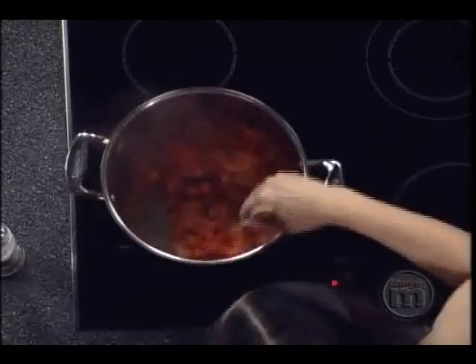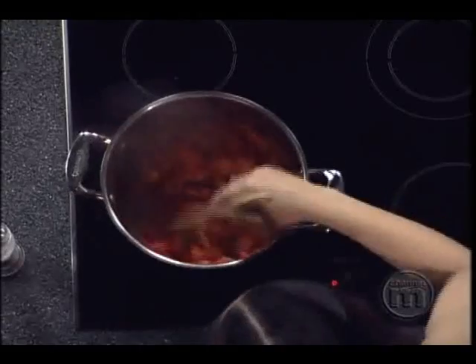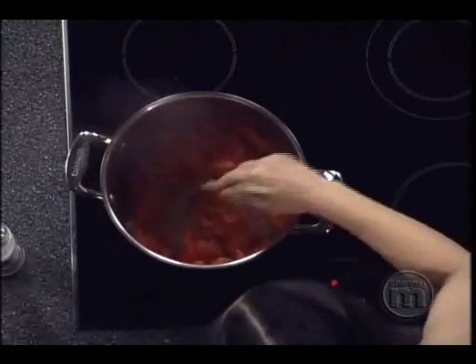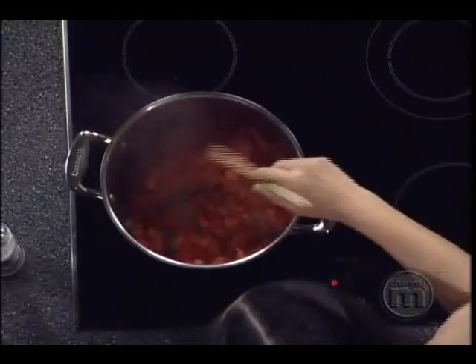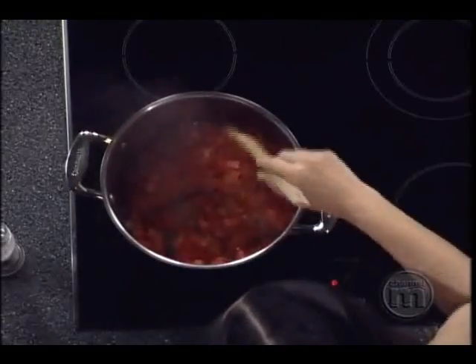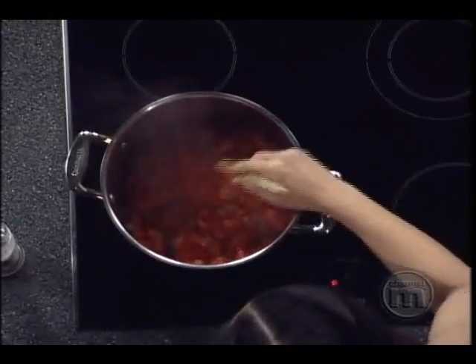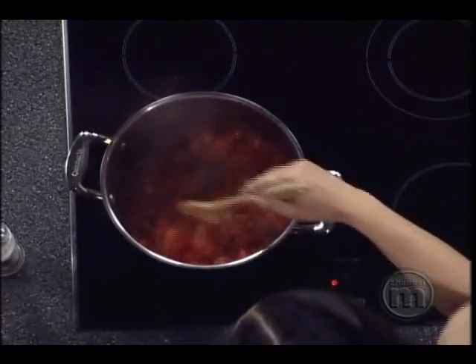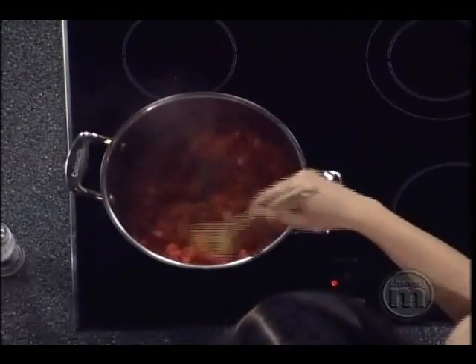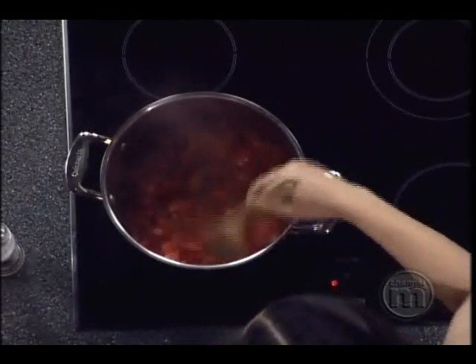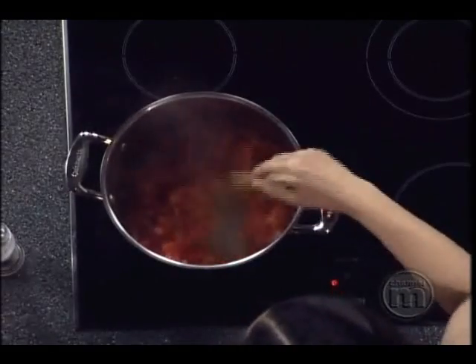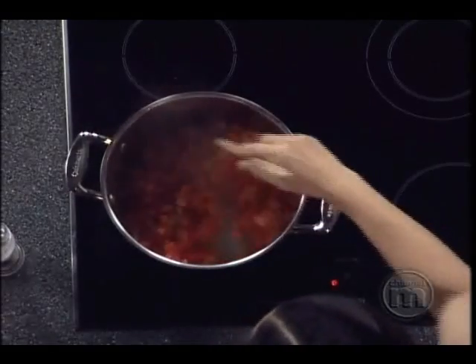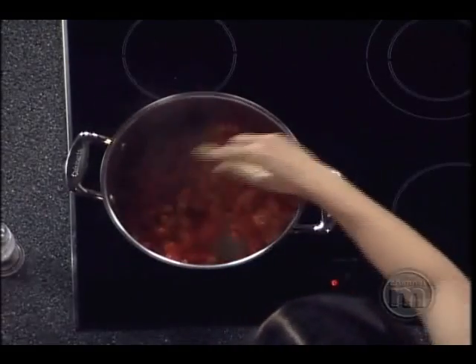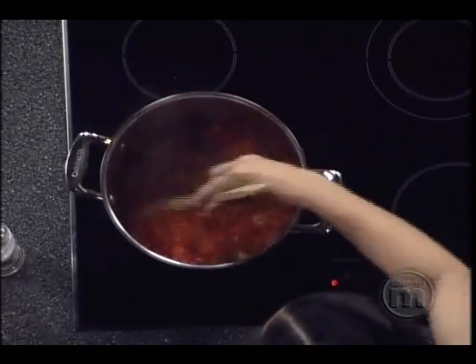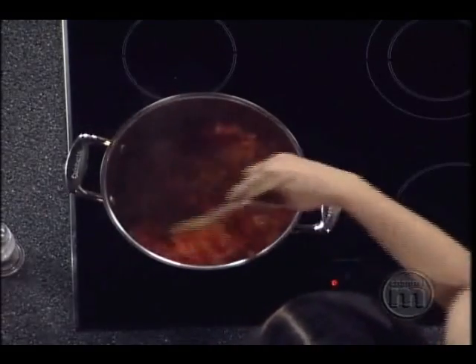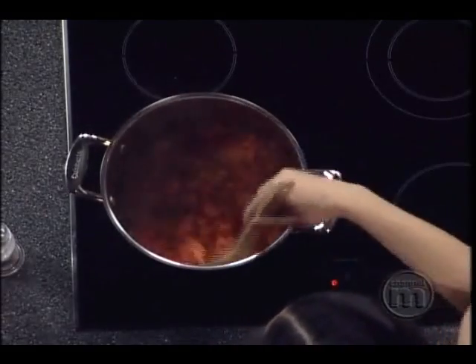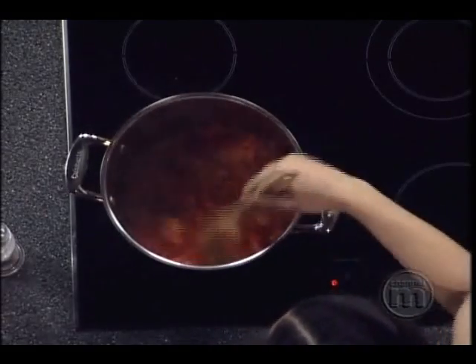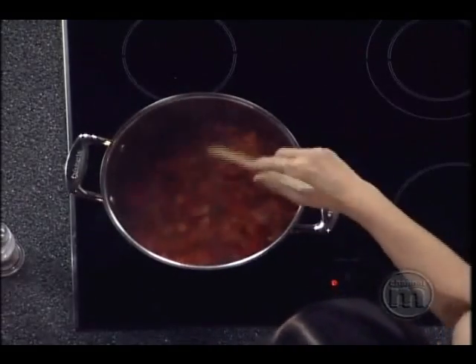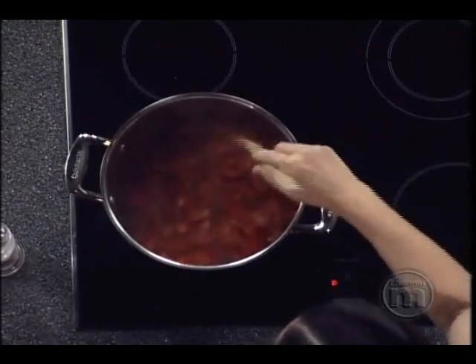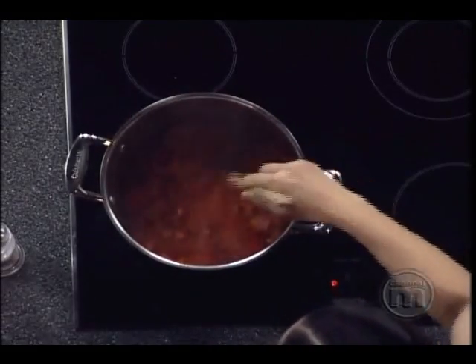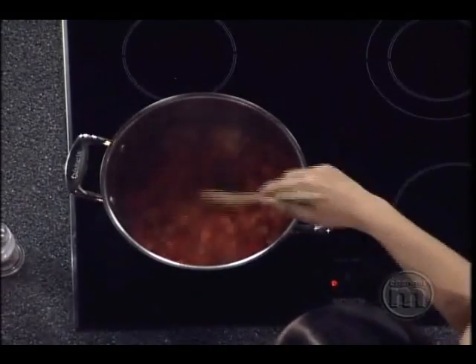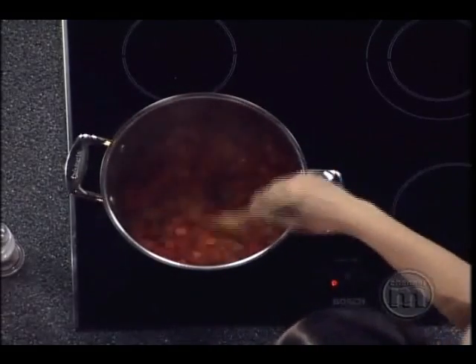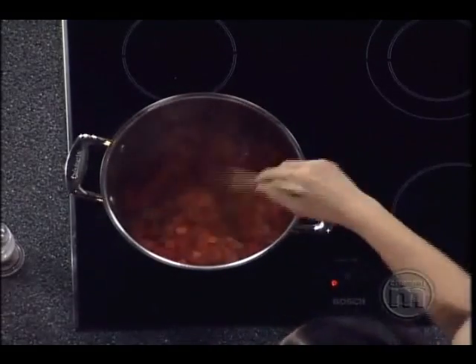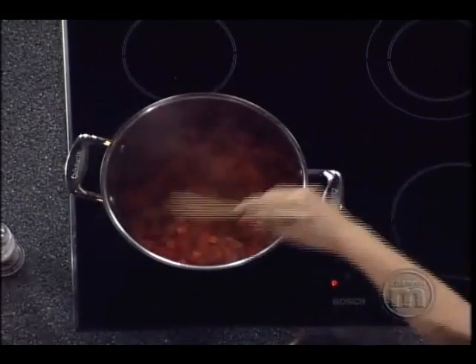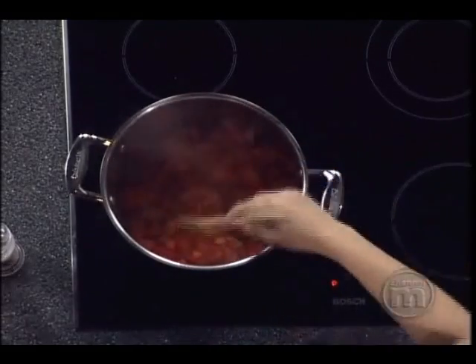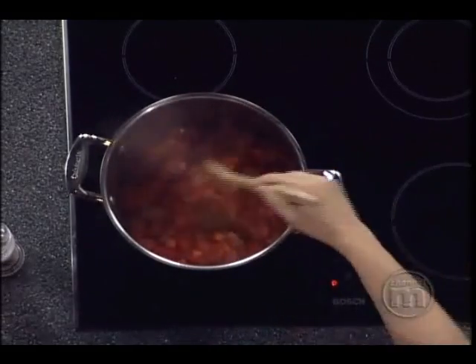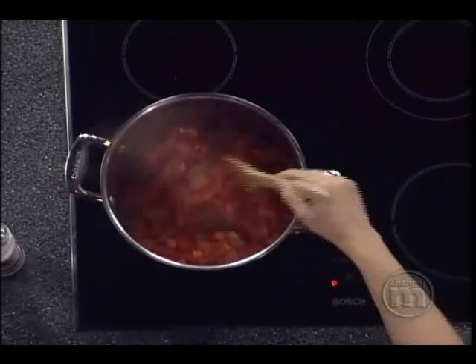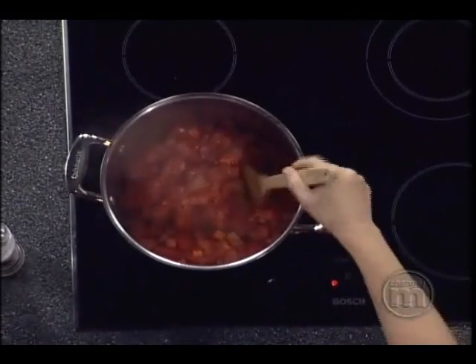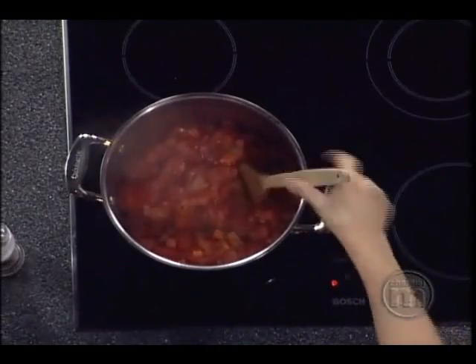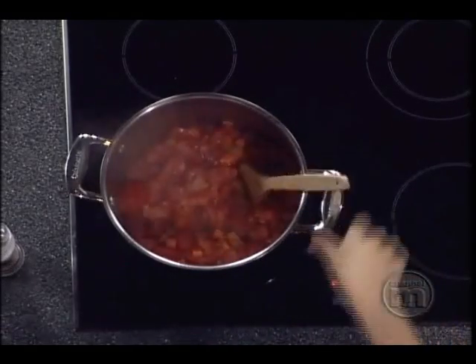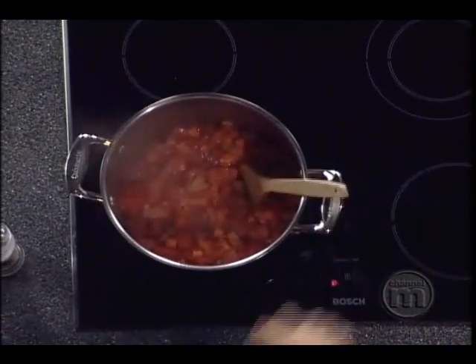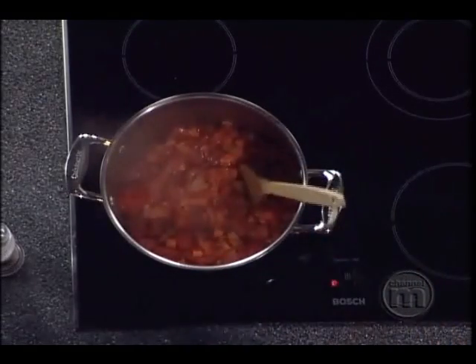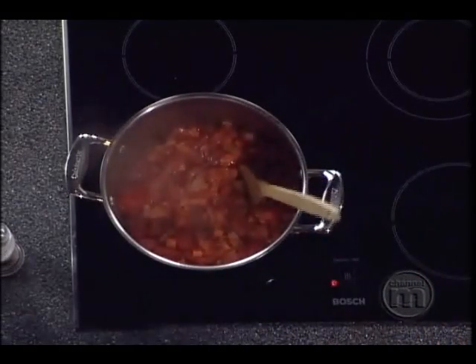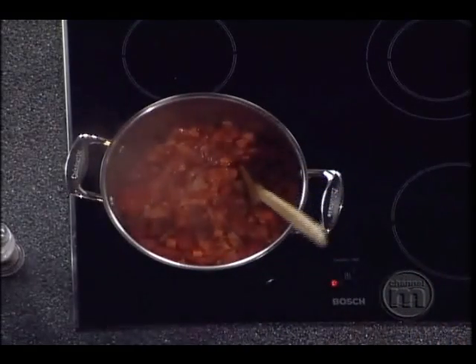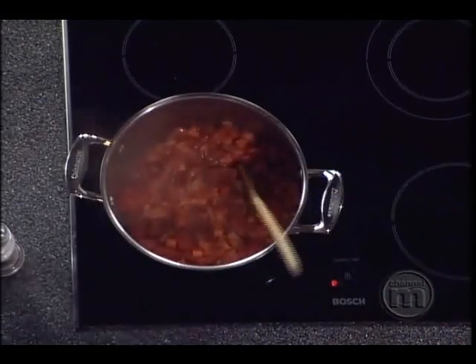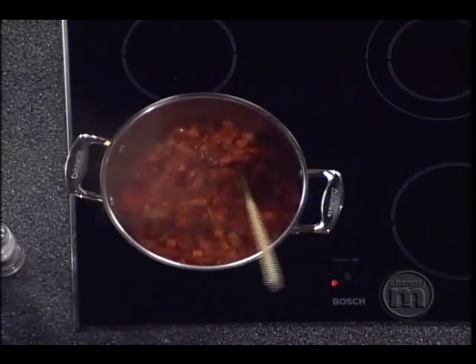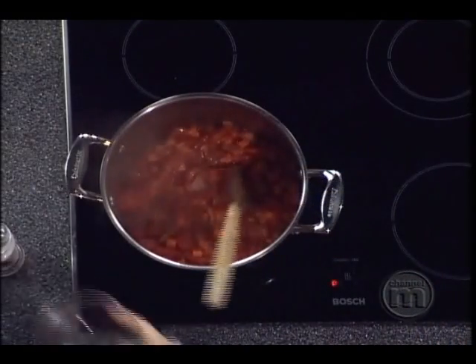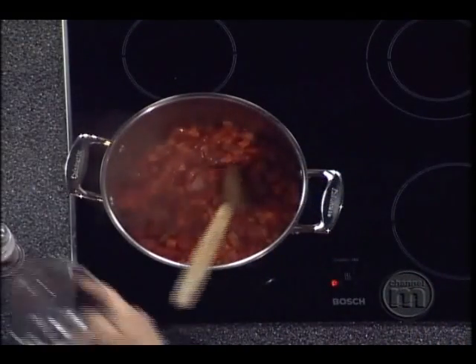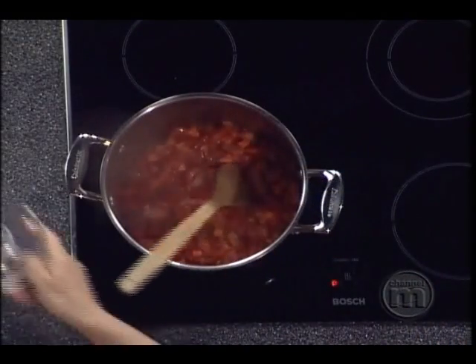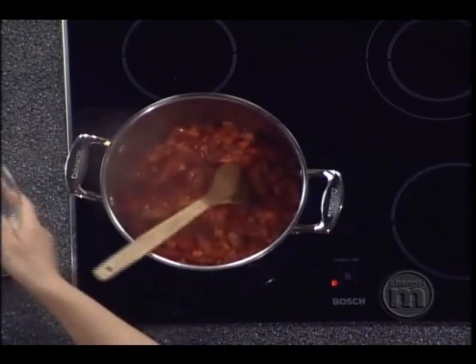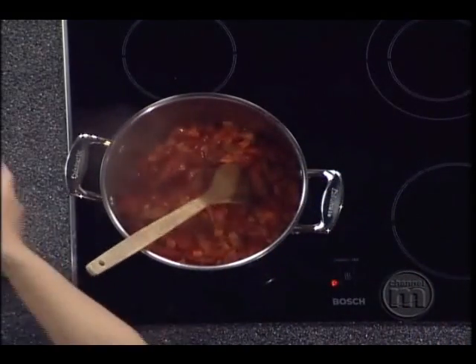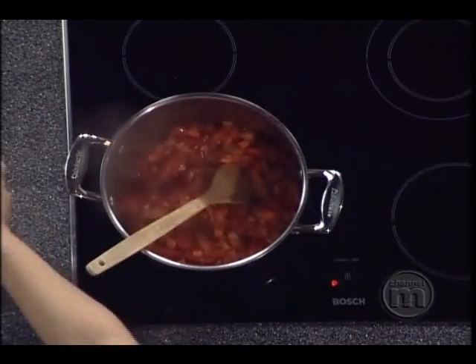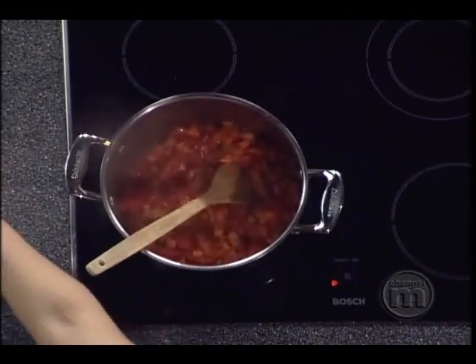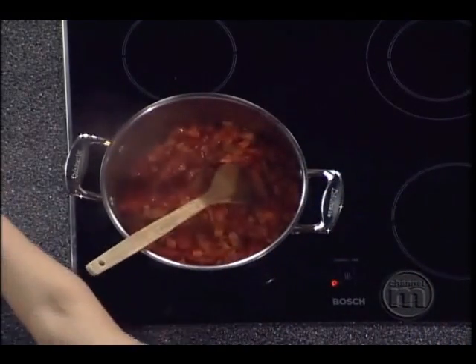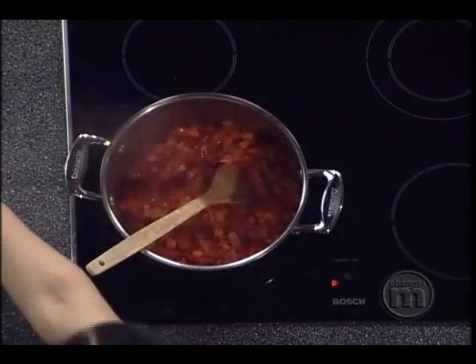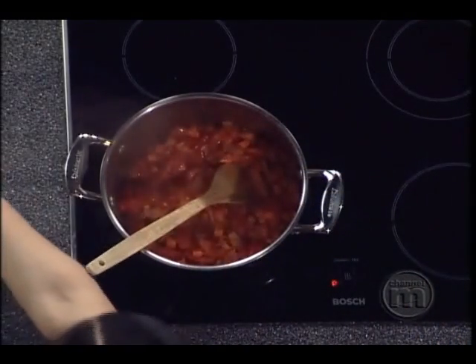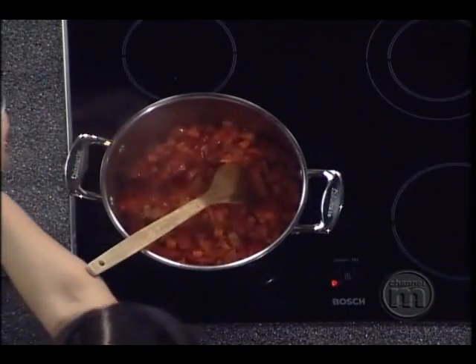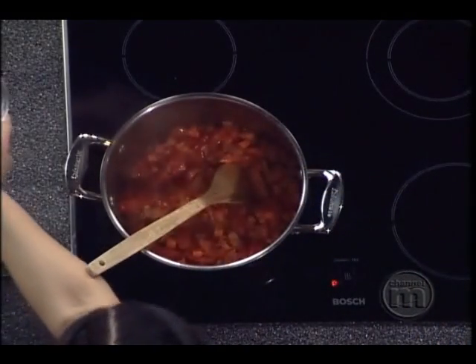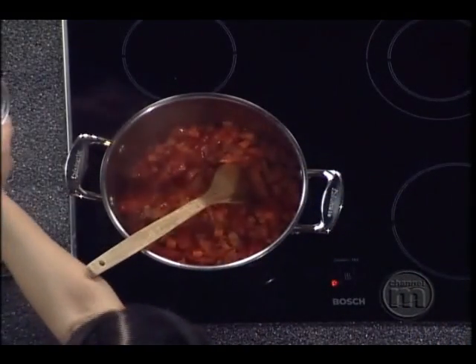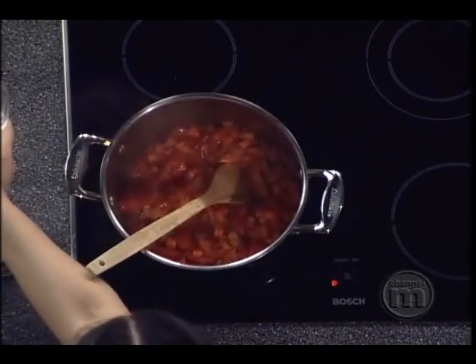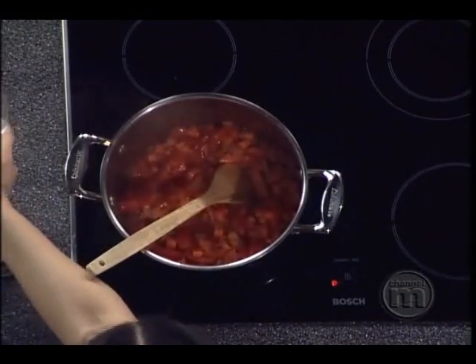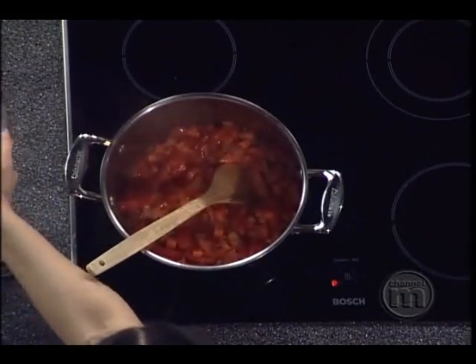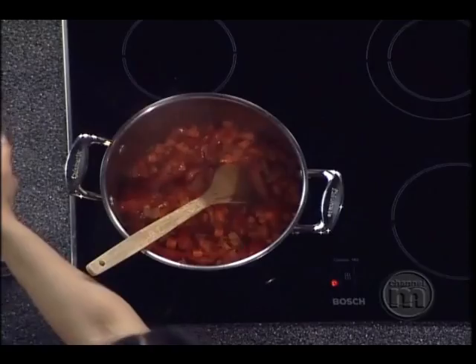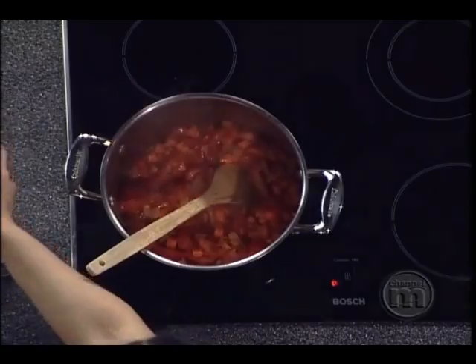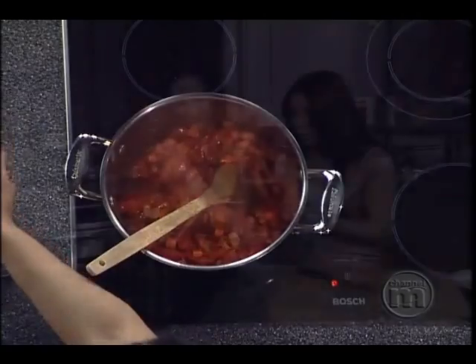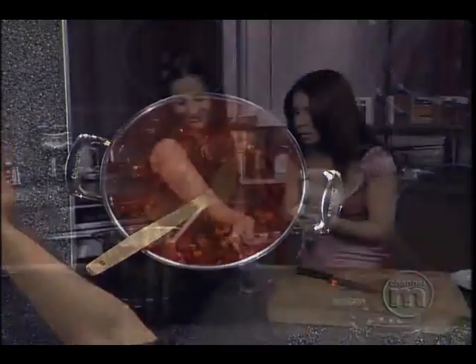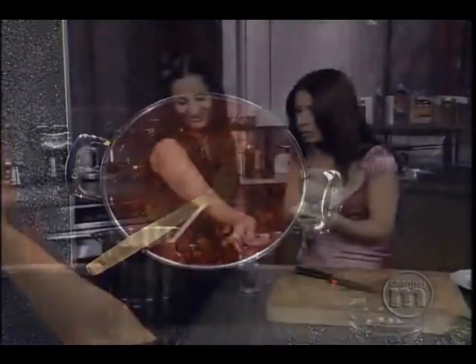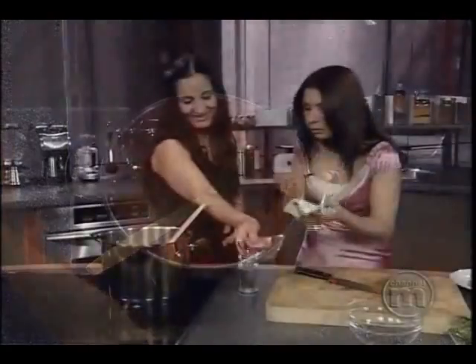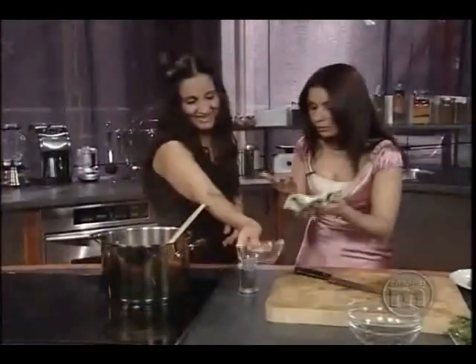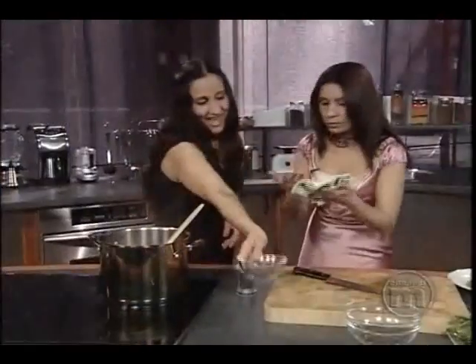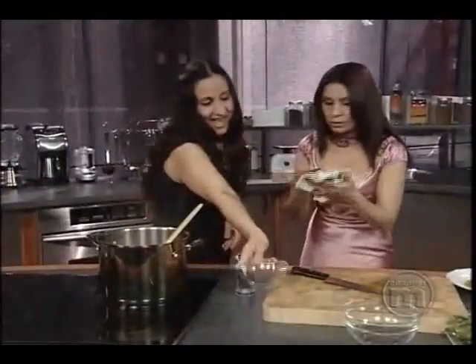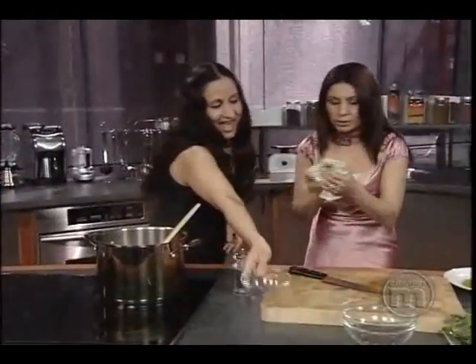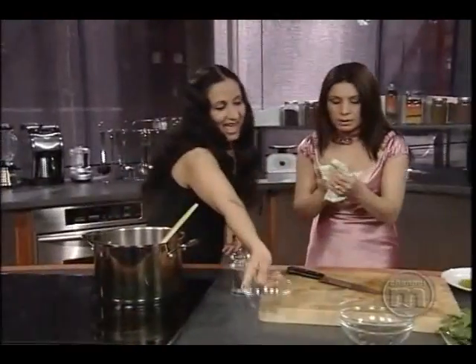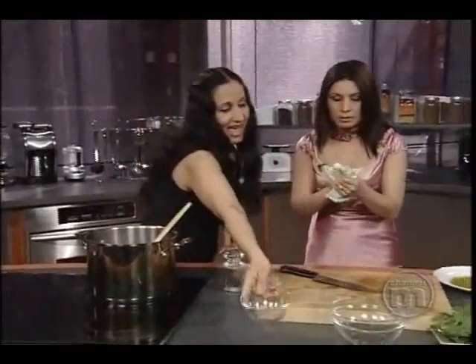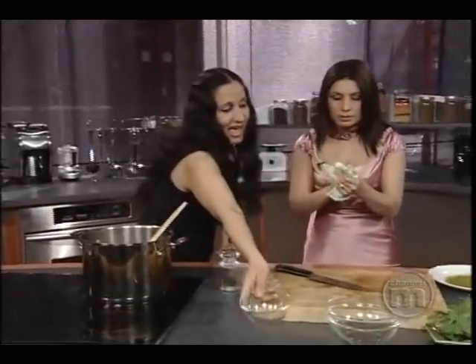Just stir it for a little bit. Look at the colors. It's very simple. It's very beautiful. Very nice, very nice.